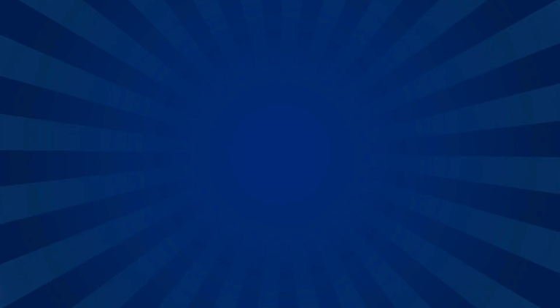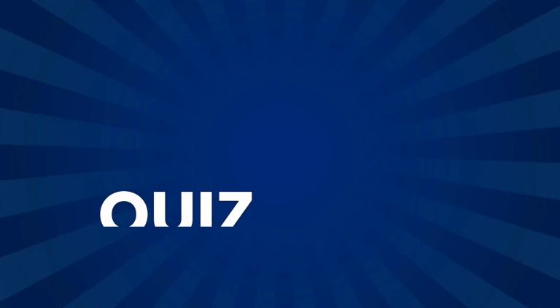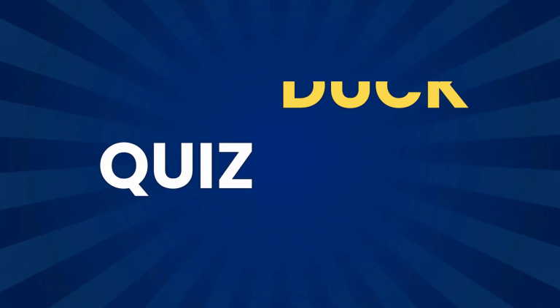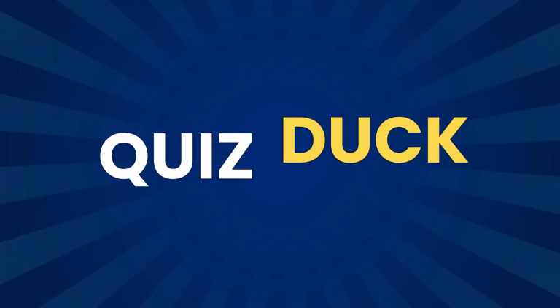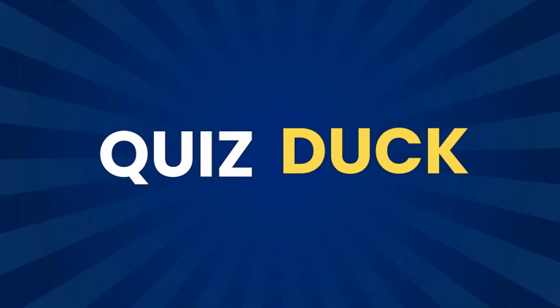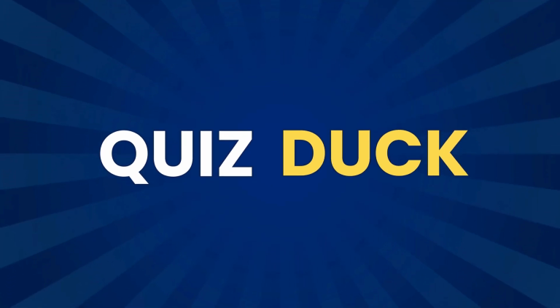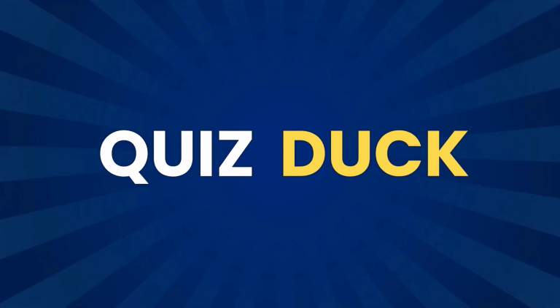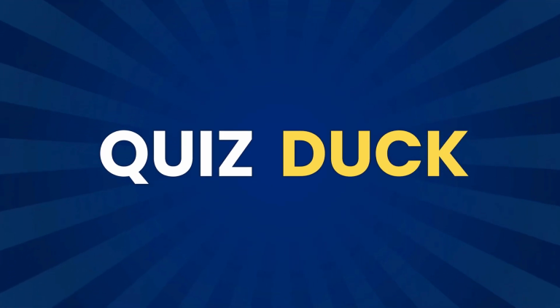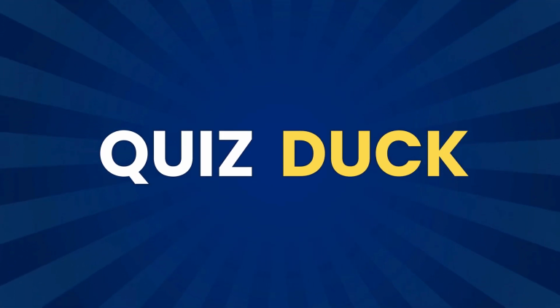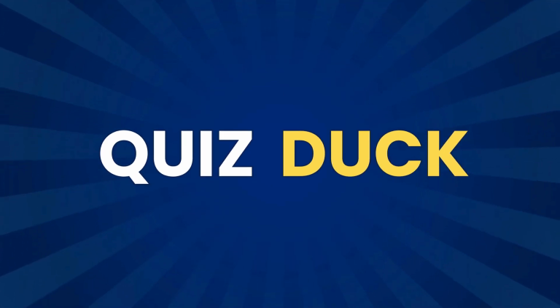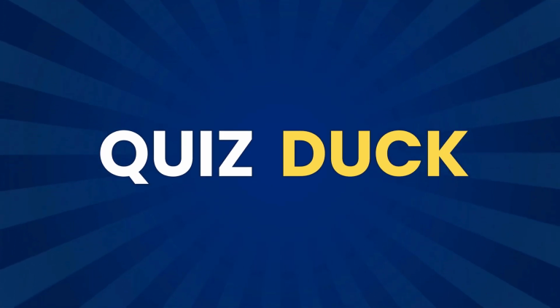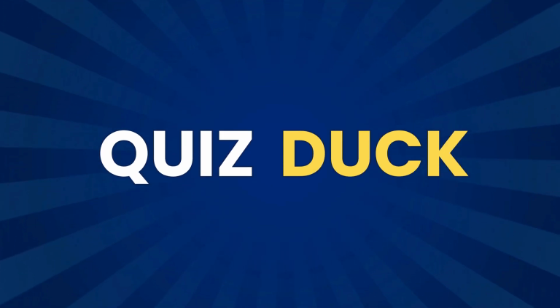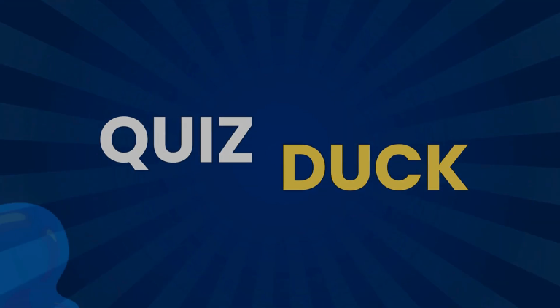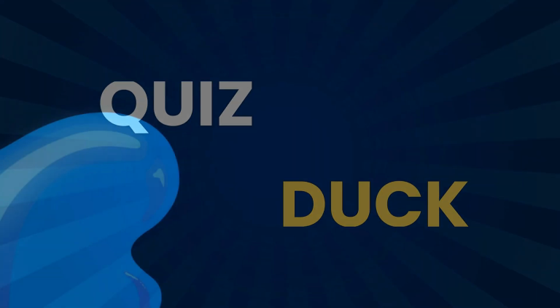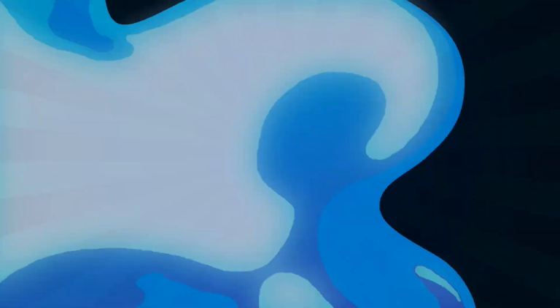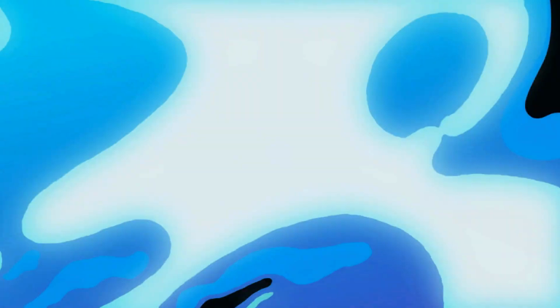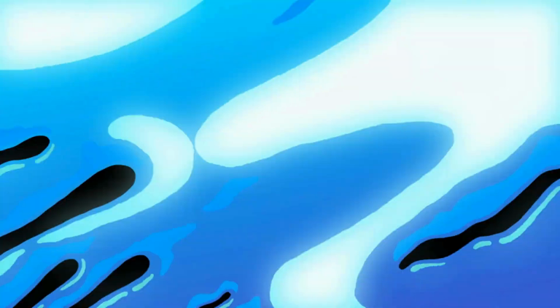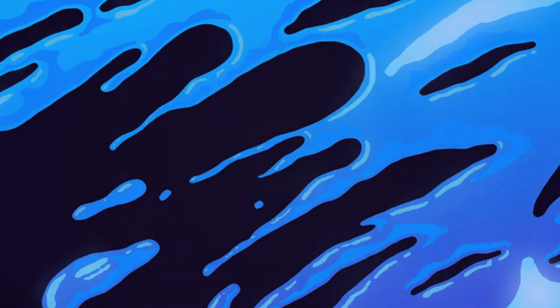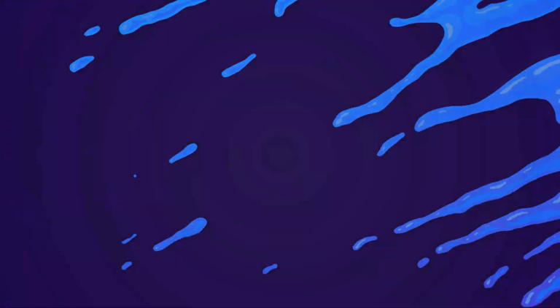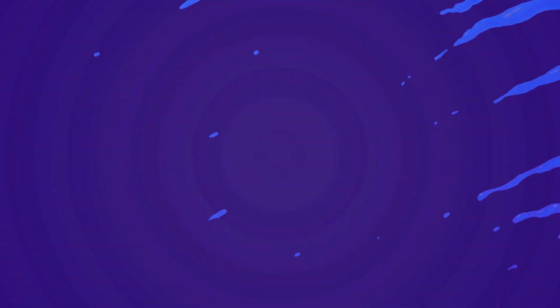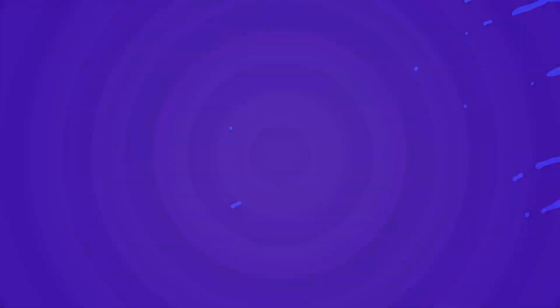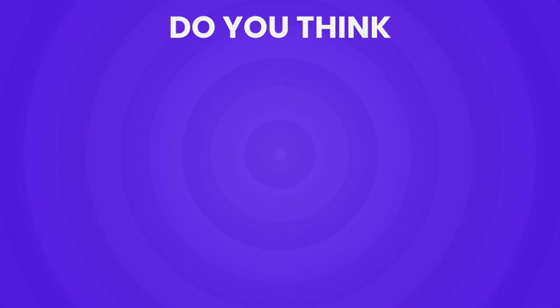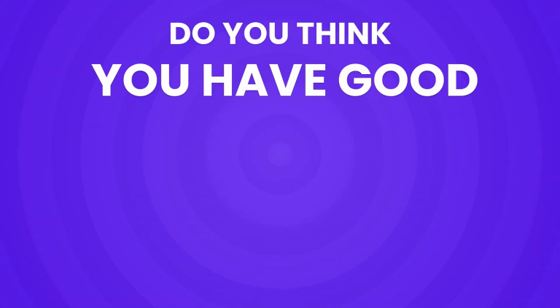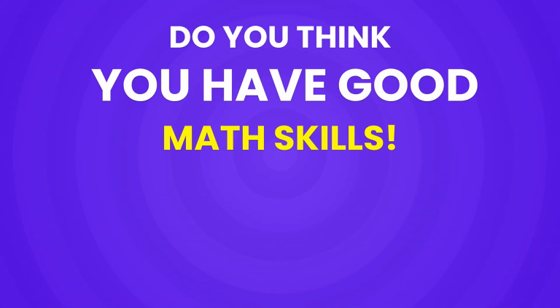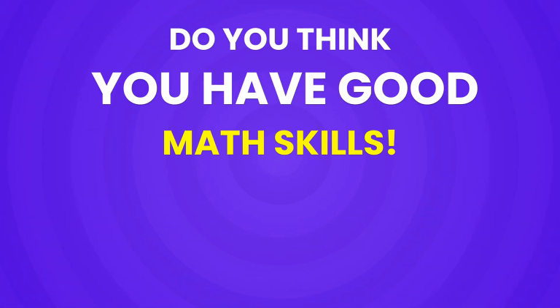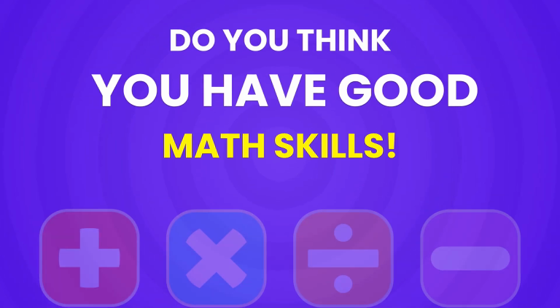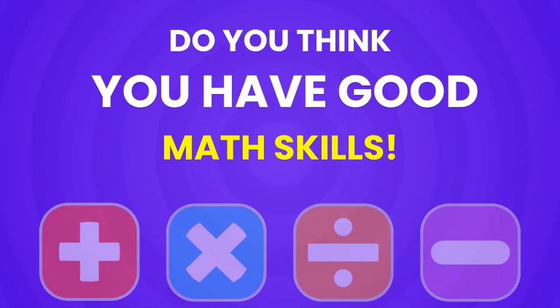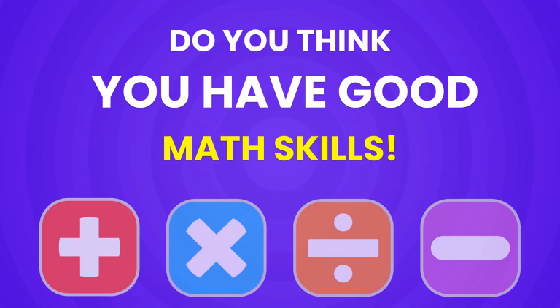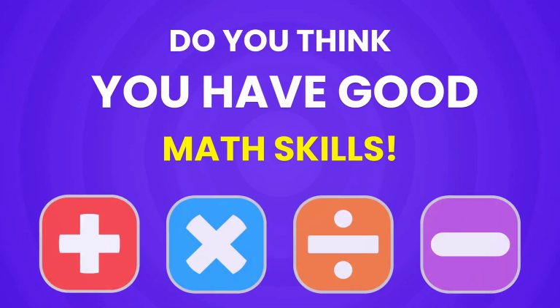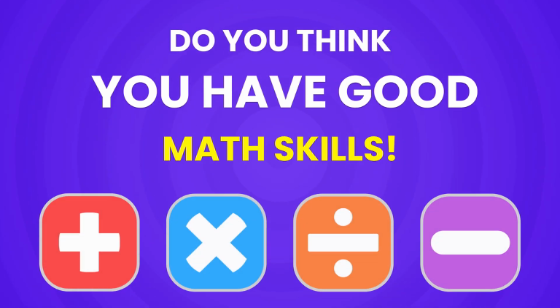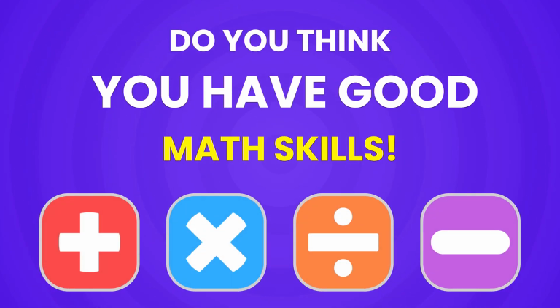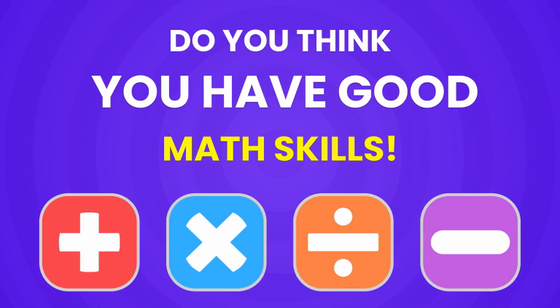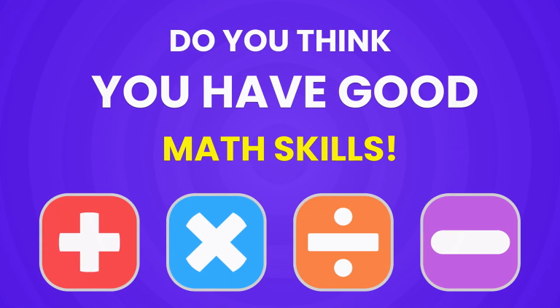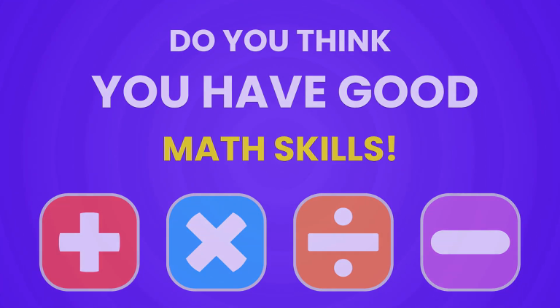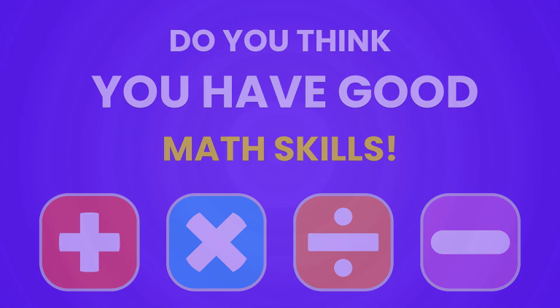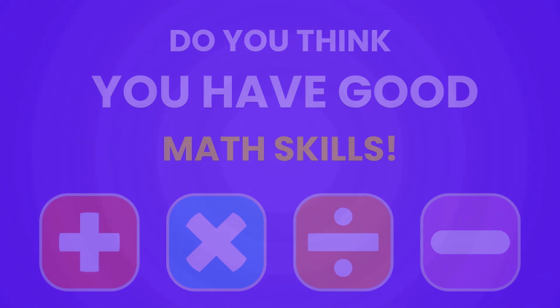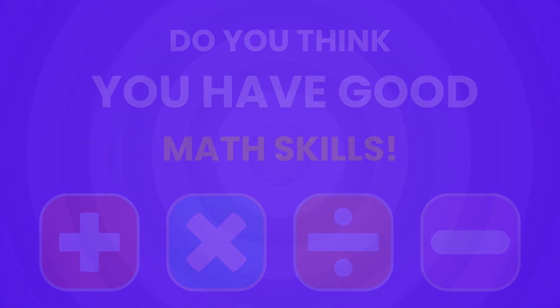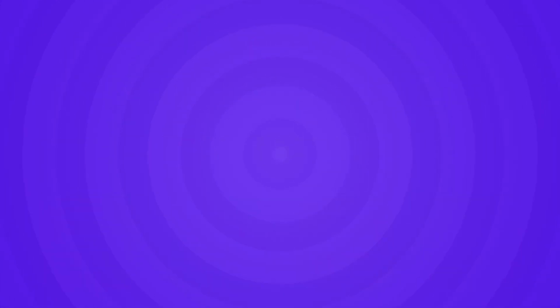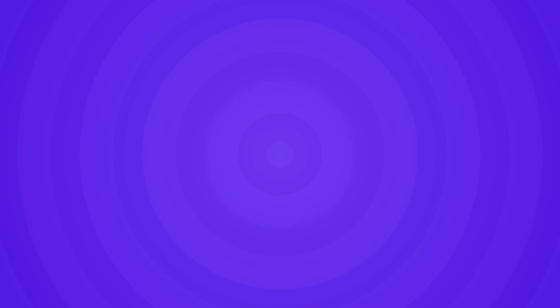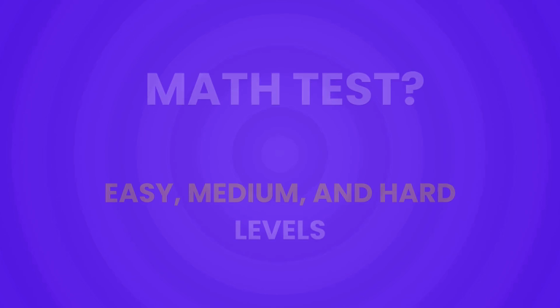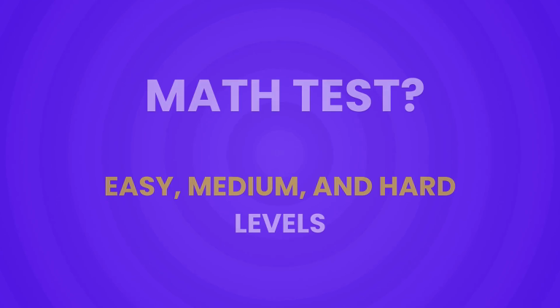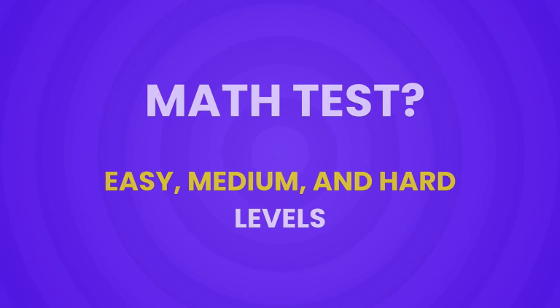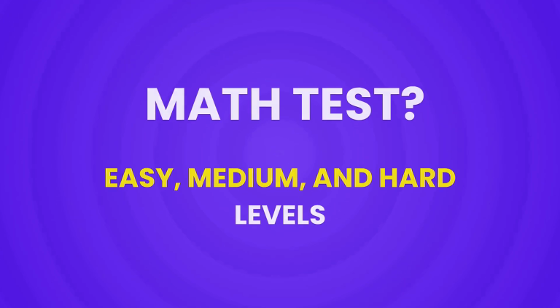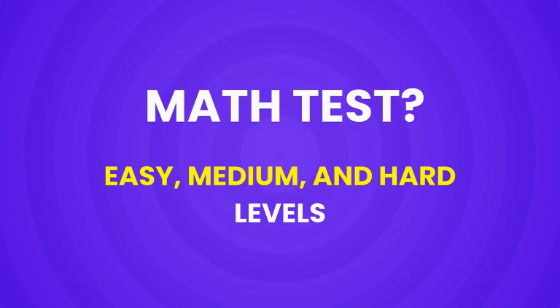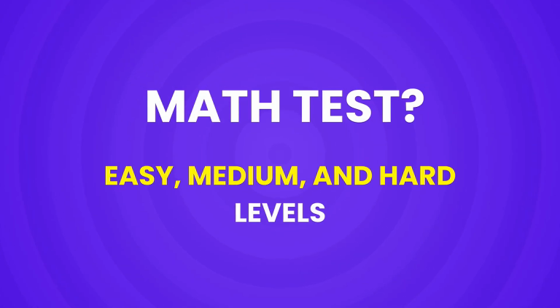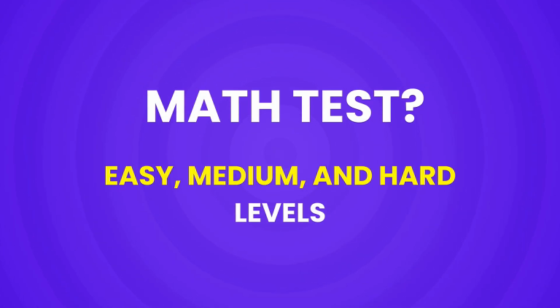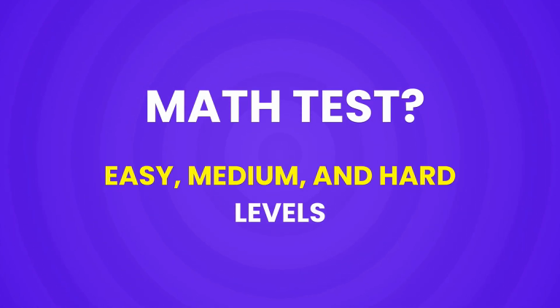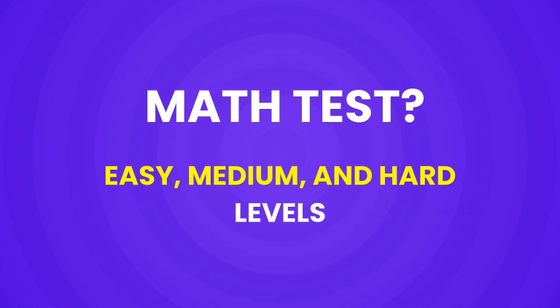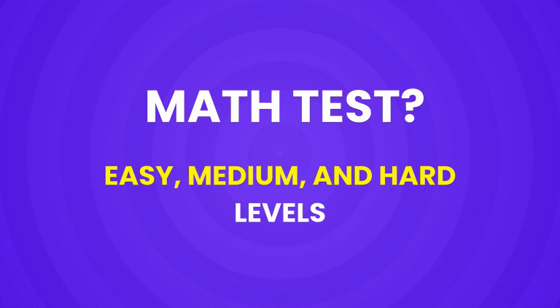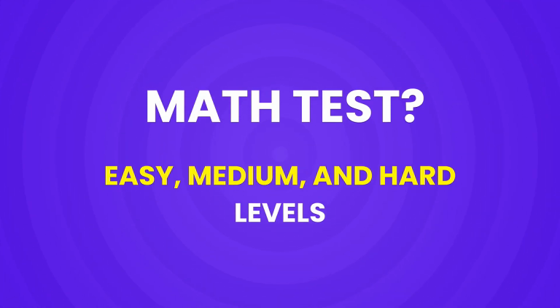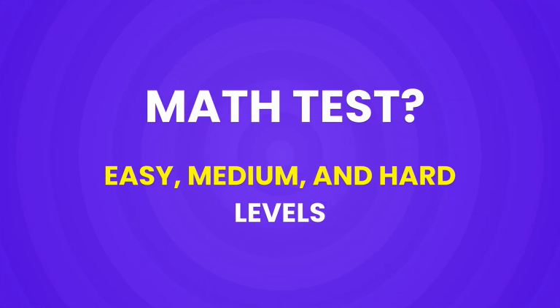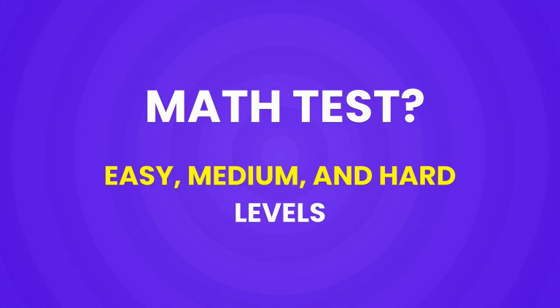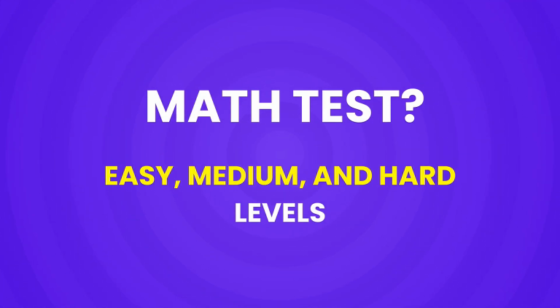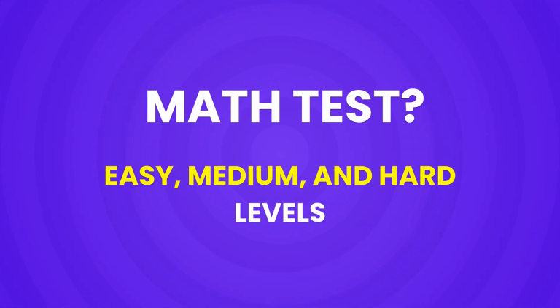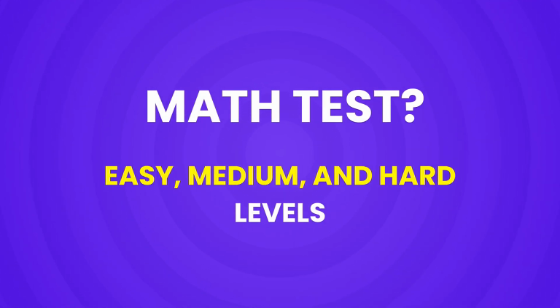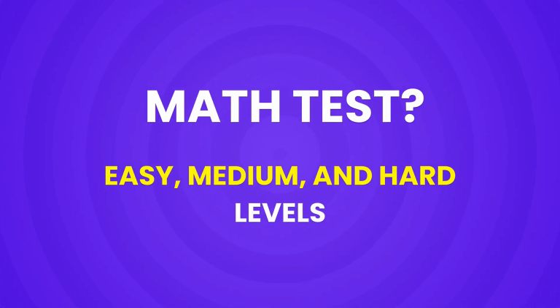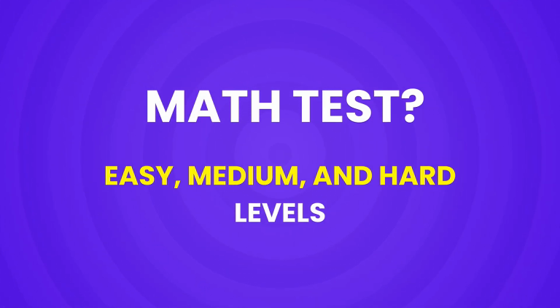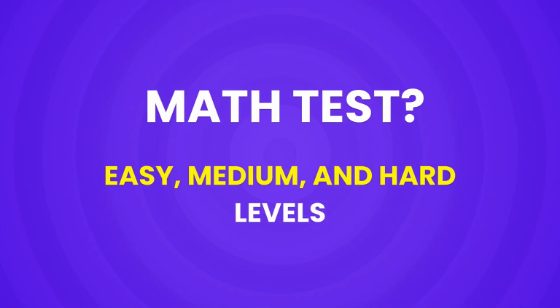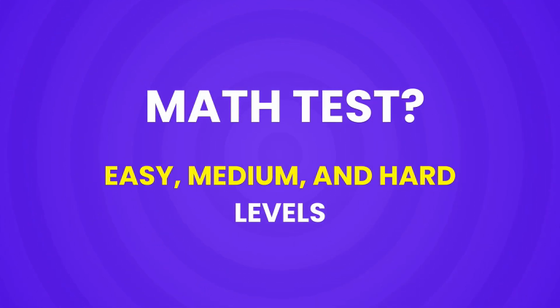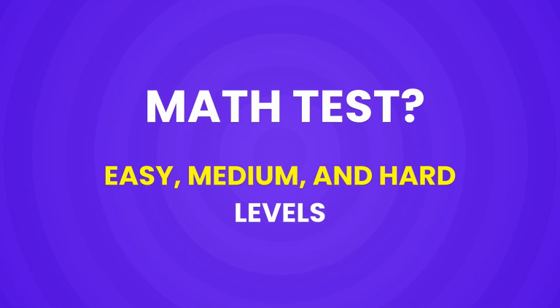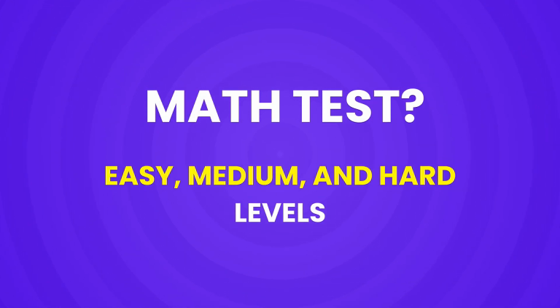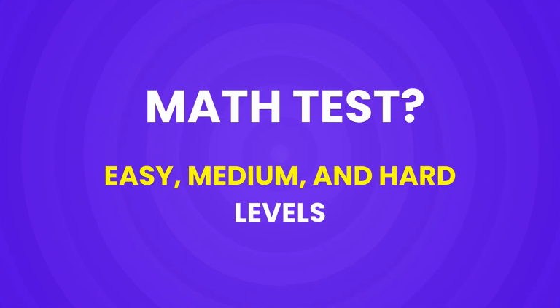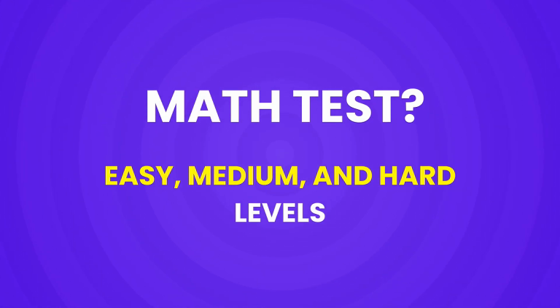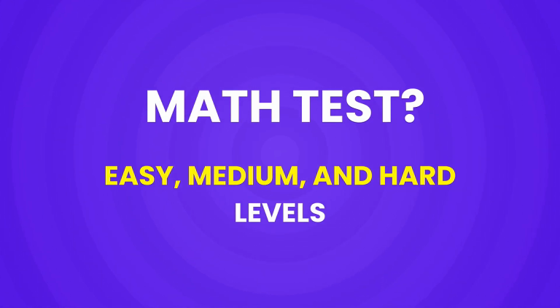Welcome back to Quizduck. Do you think you have good math skills? Let's test your math with easy, medium, and hard levels.